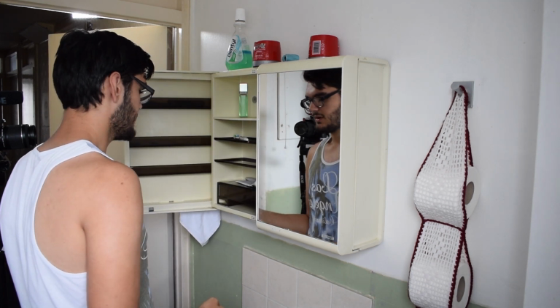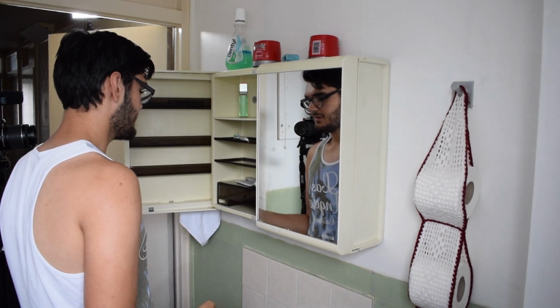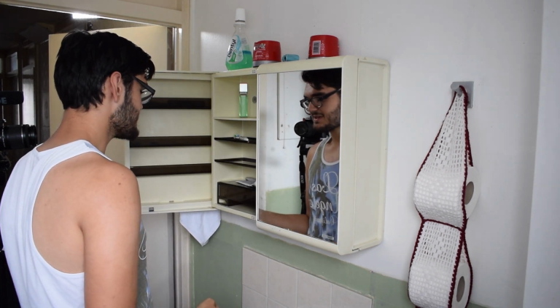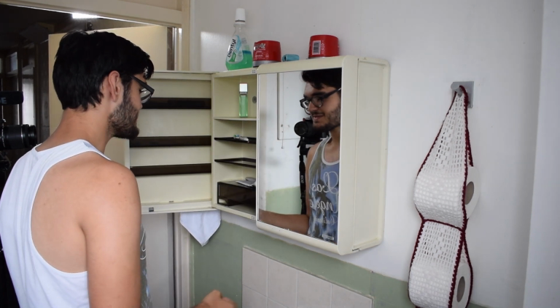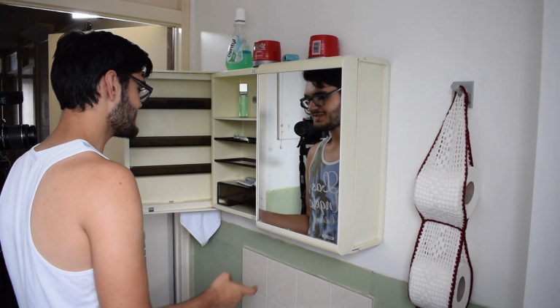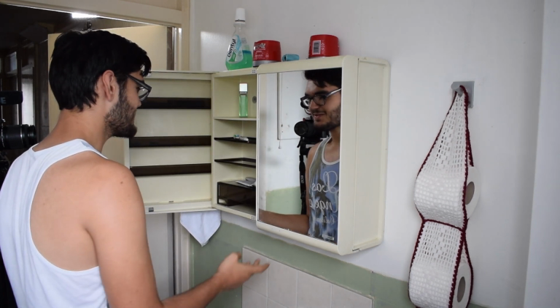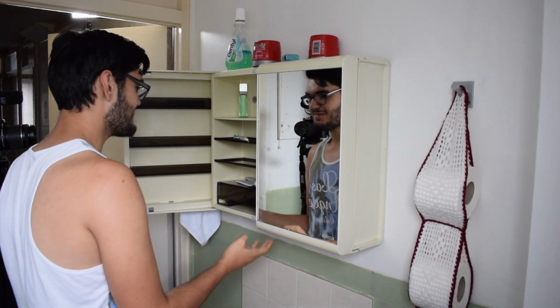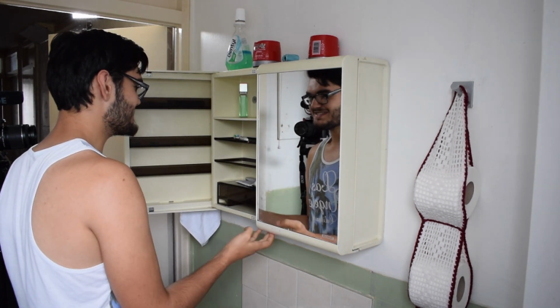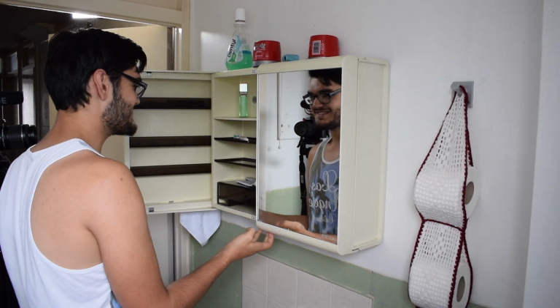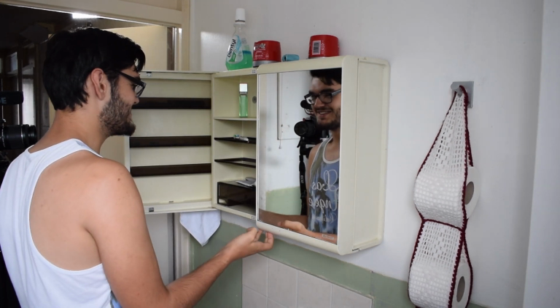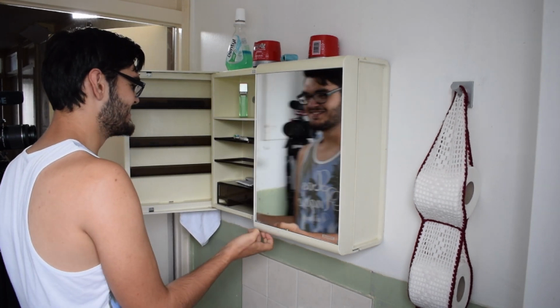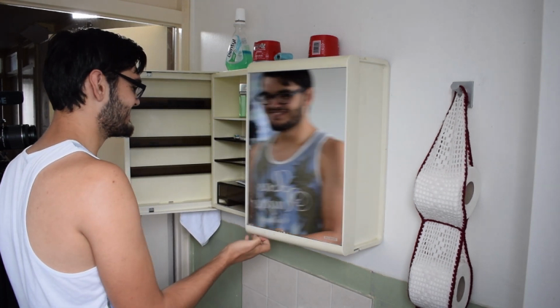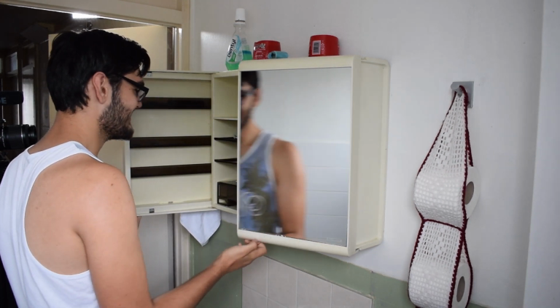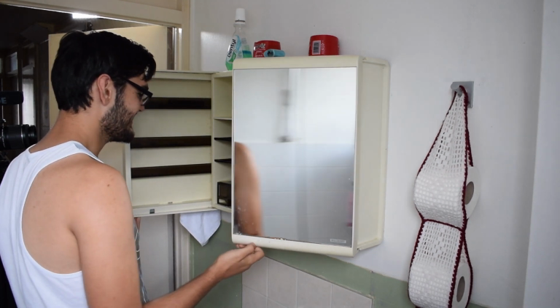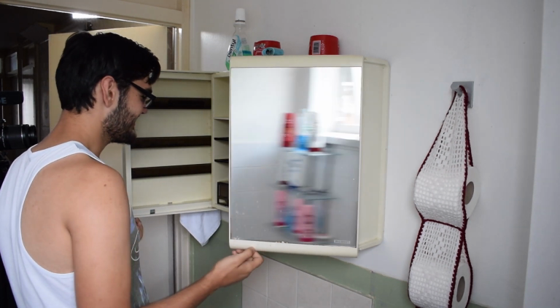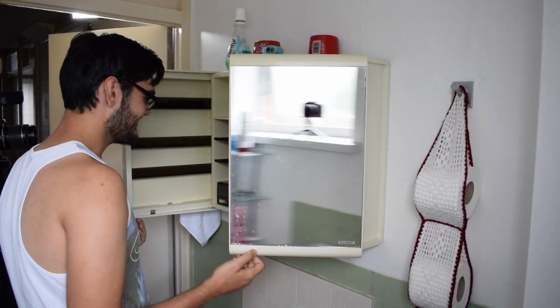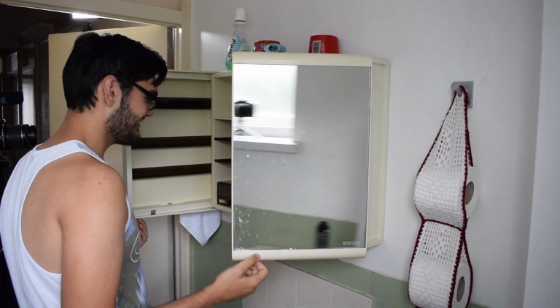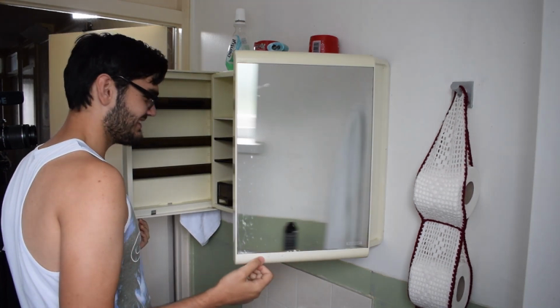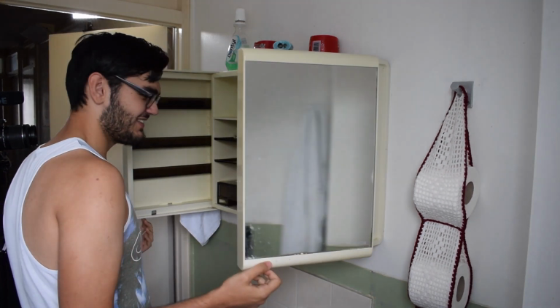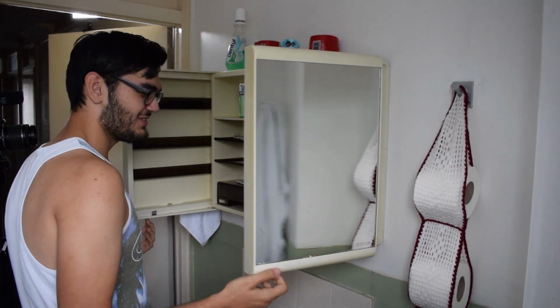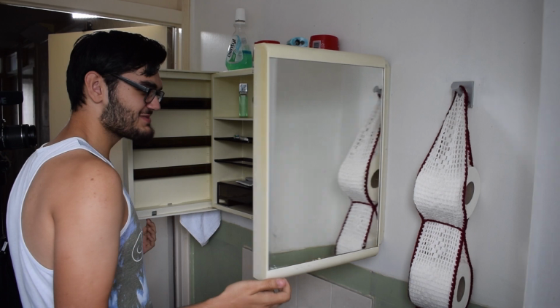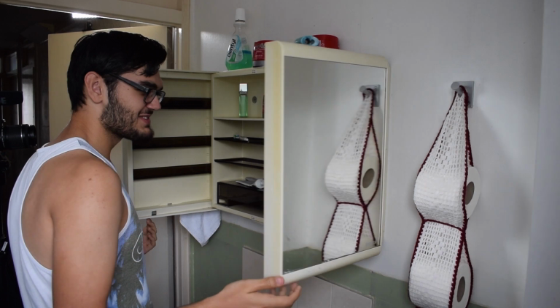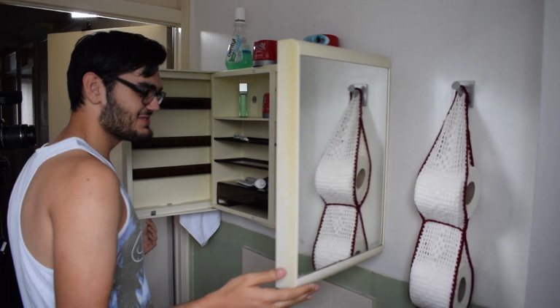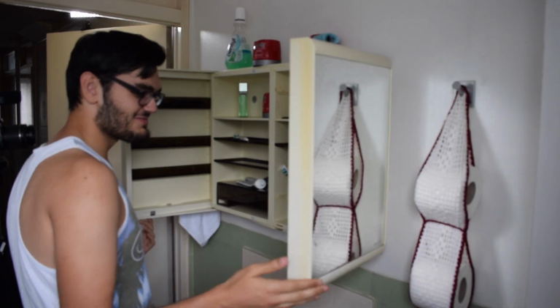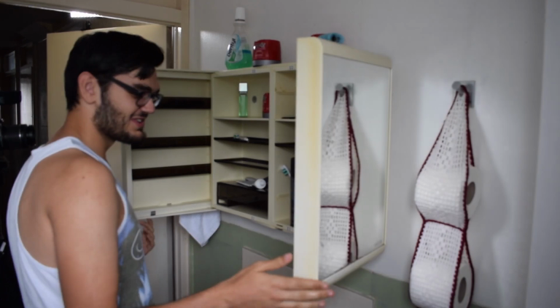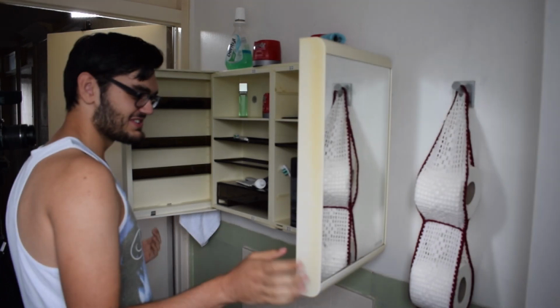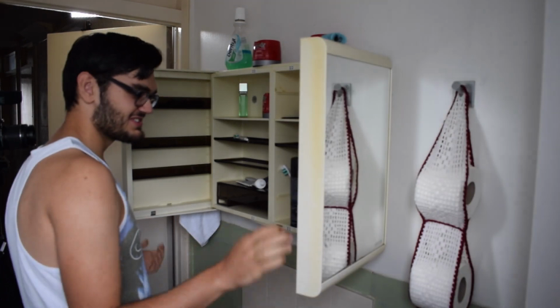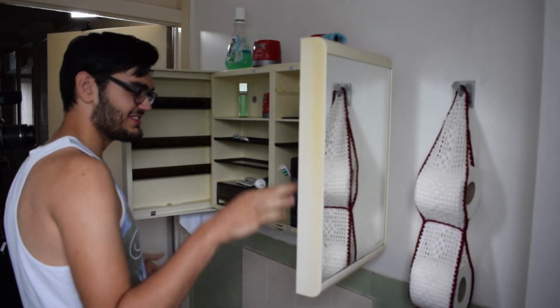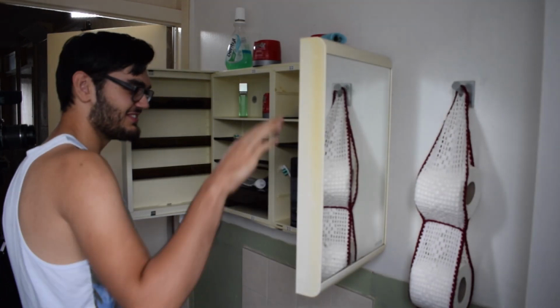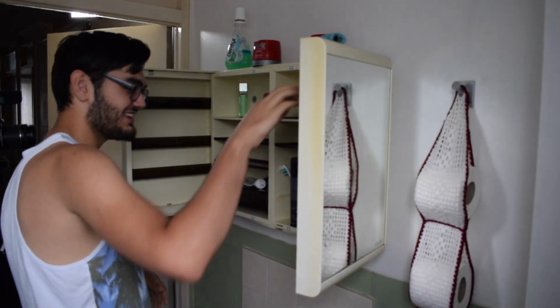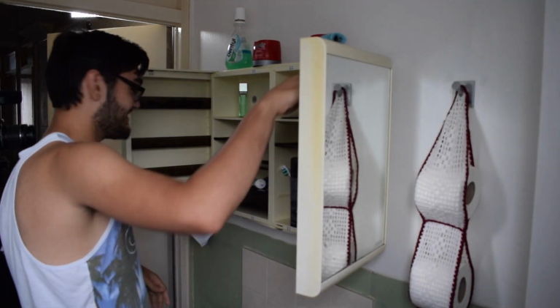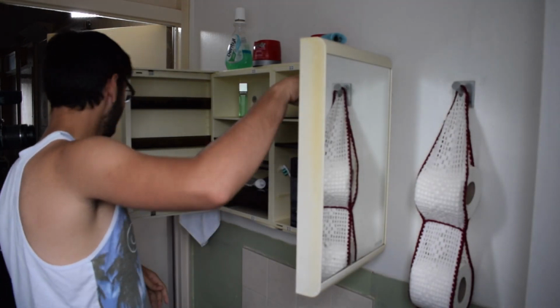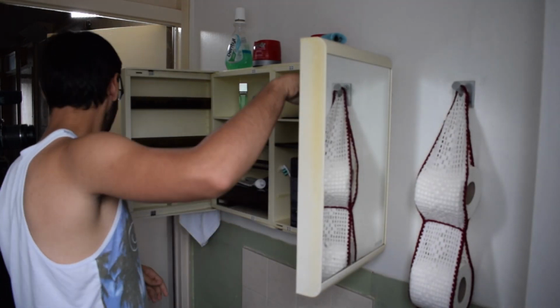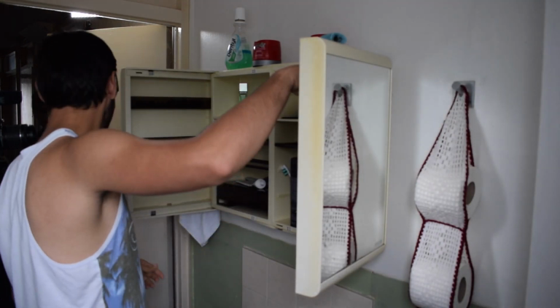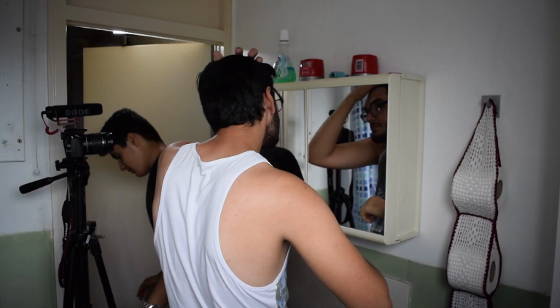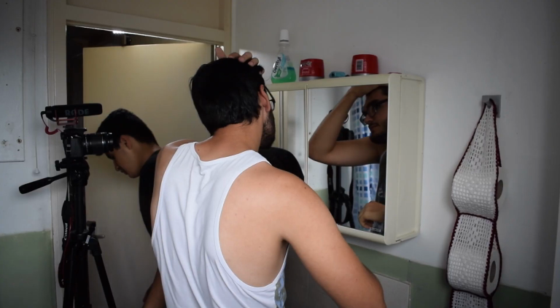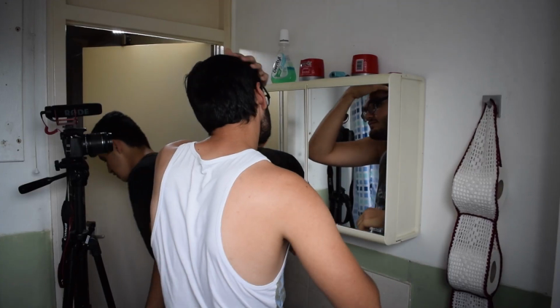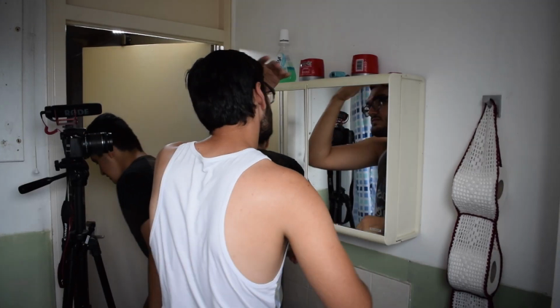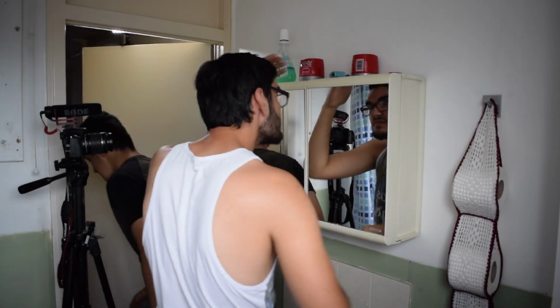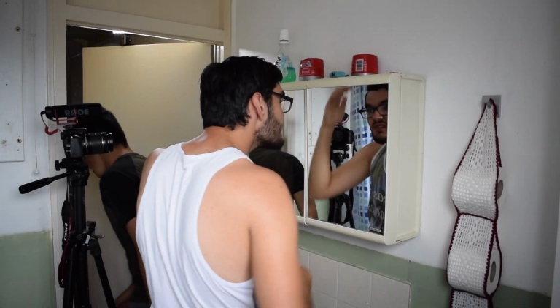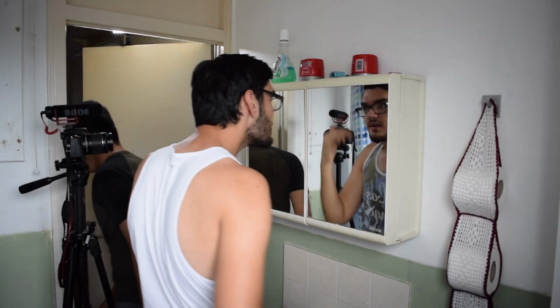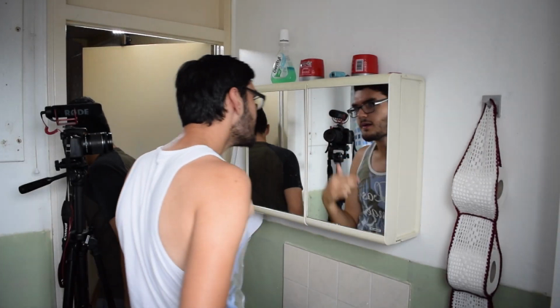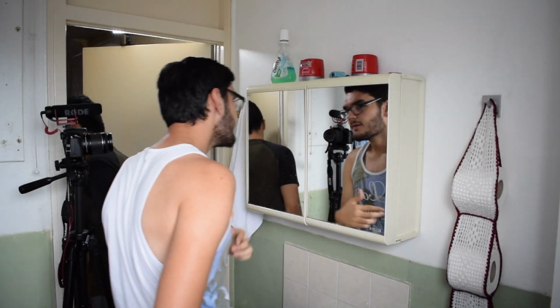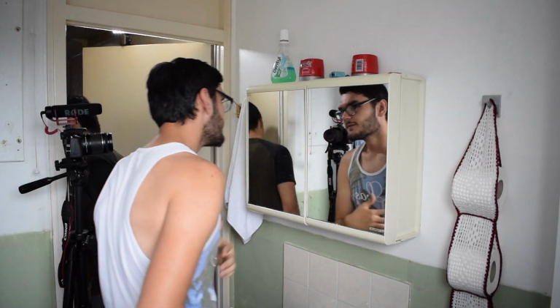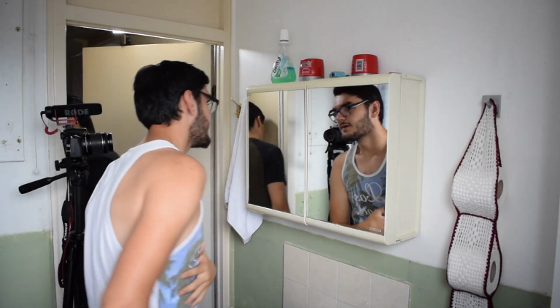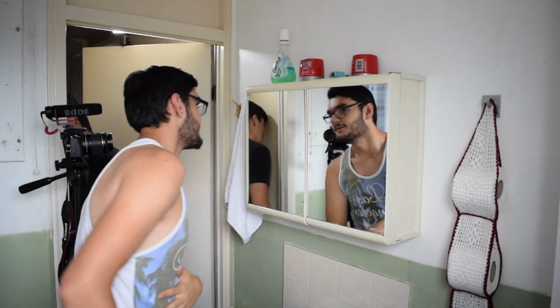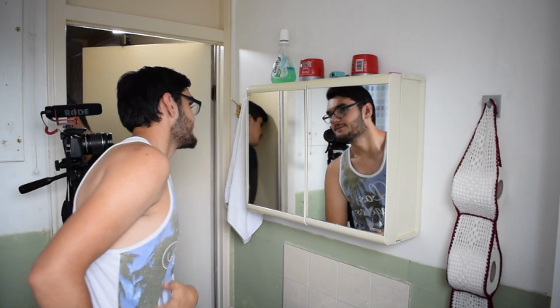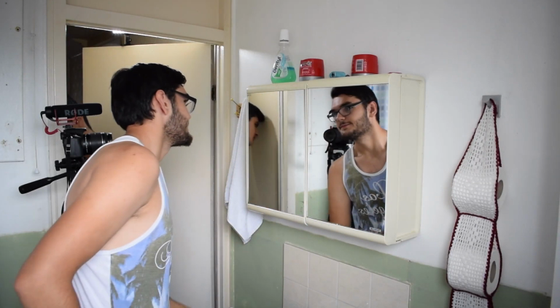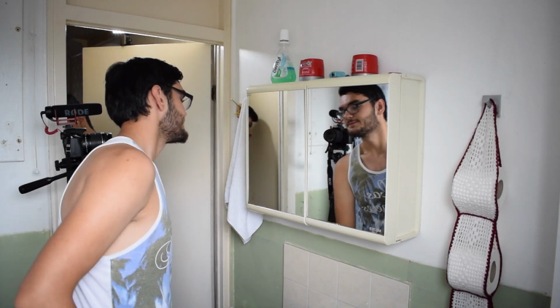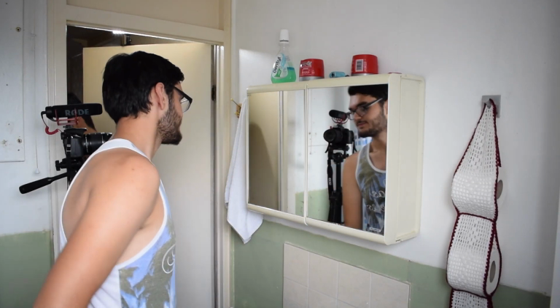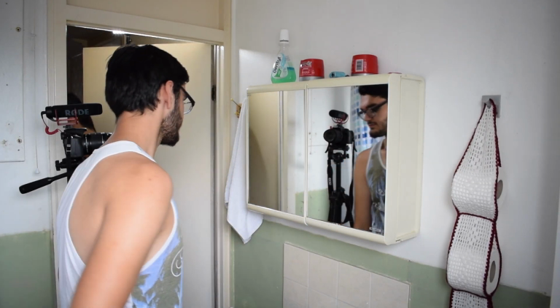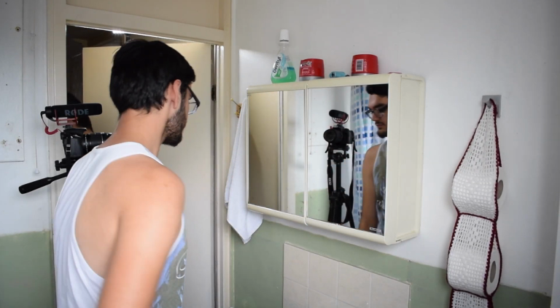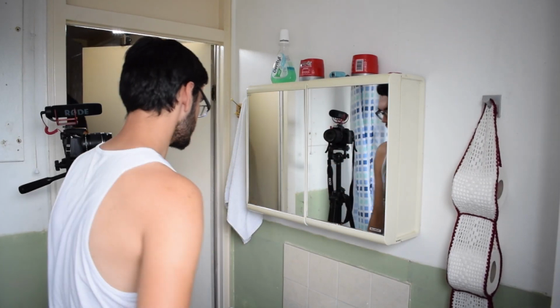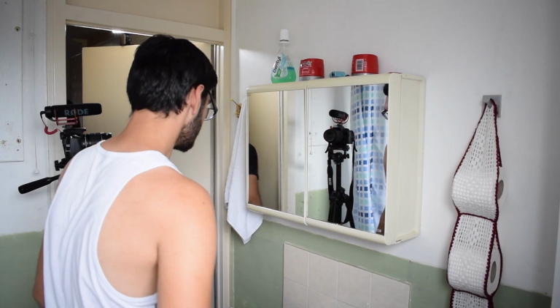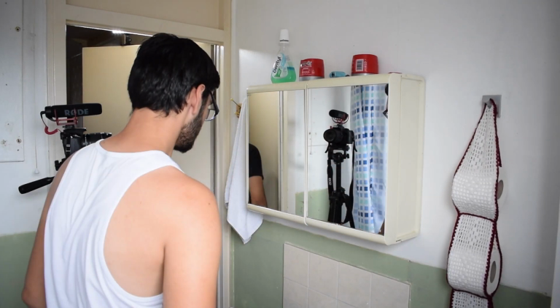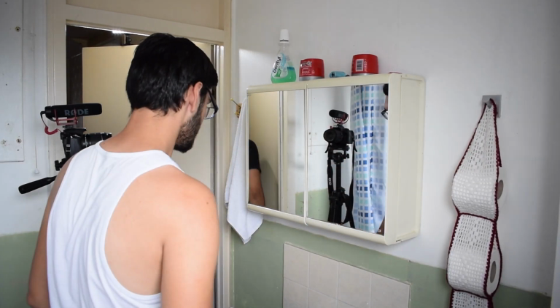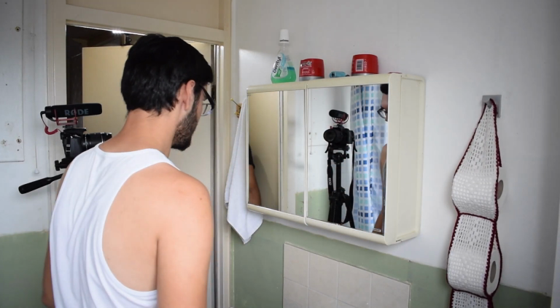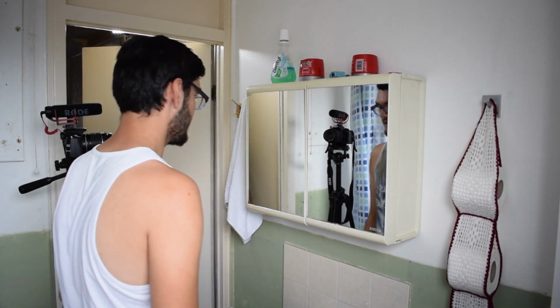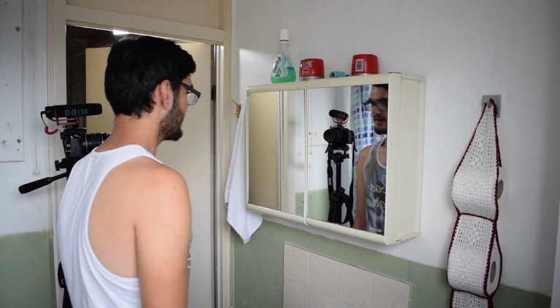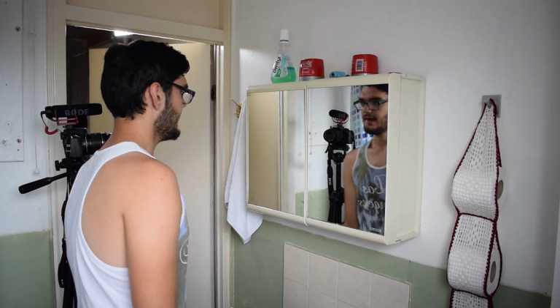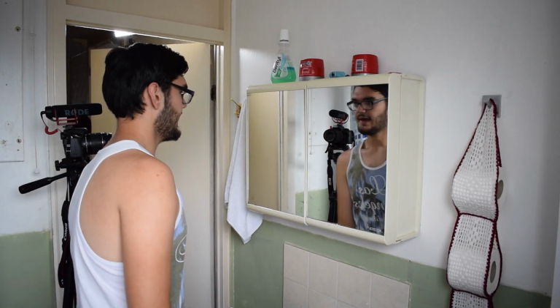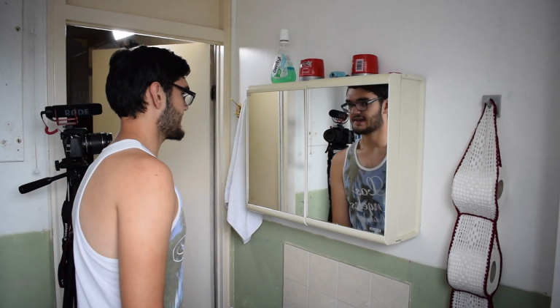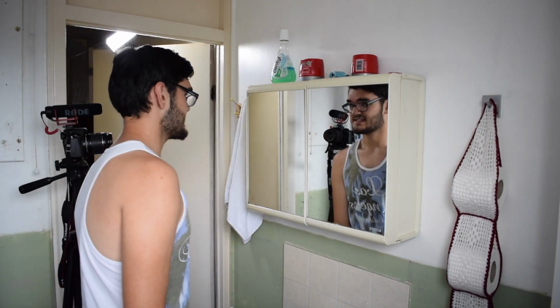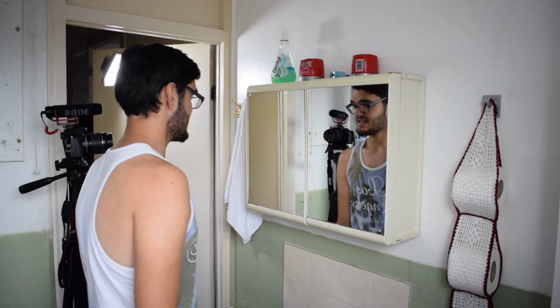Where's my toothpaste? Where's my toothbrush? Oh, there it is. Three, two, one. Action.